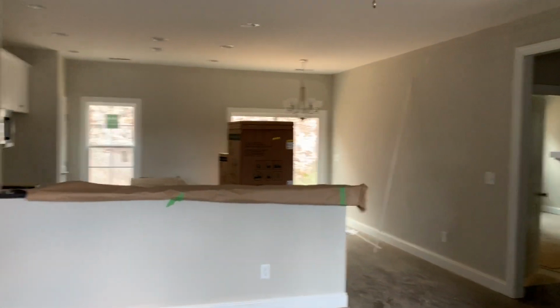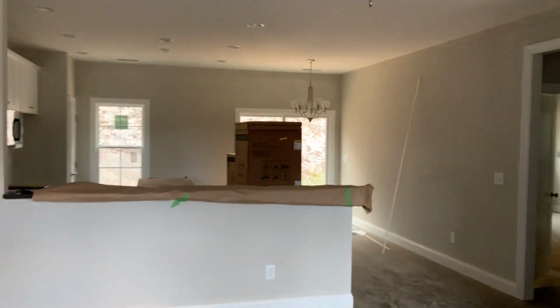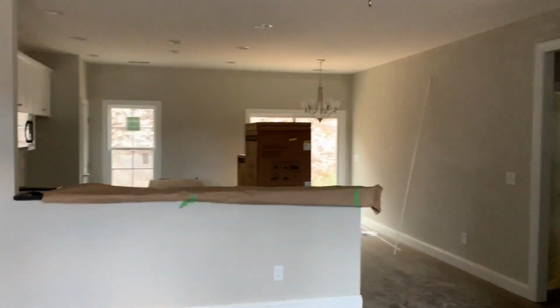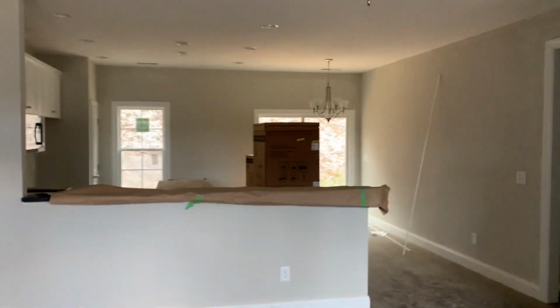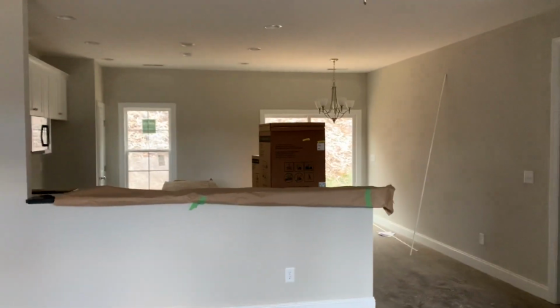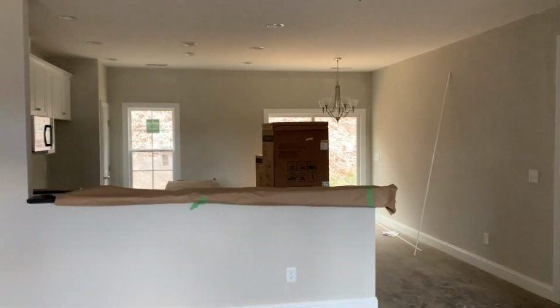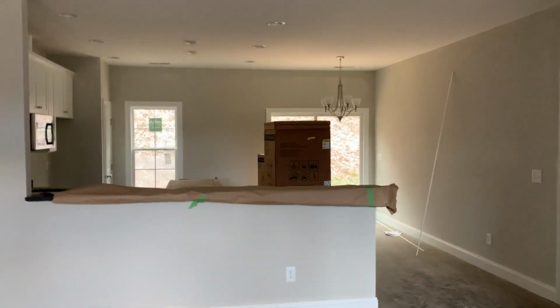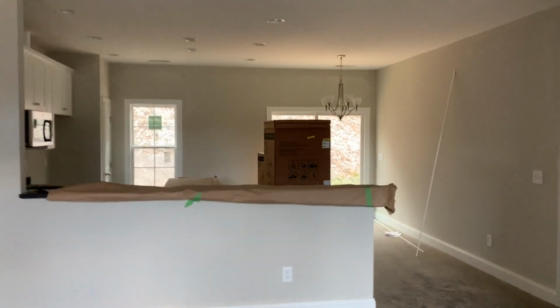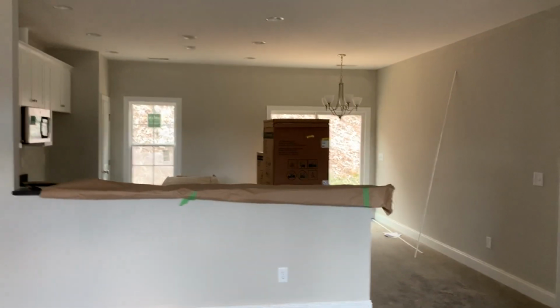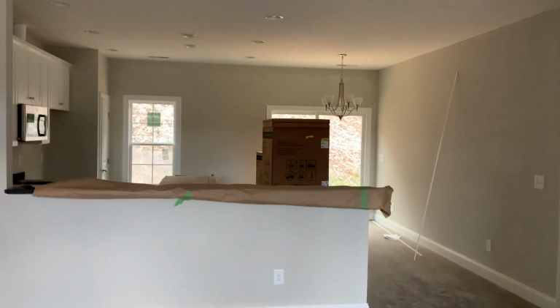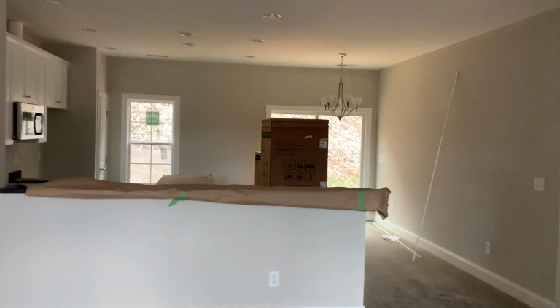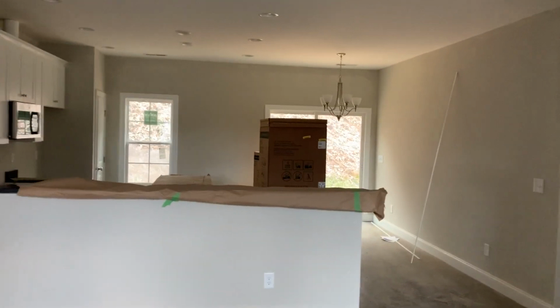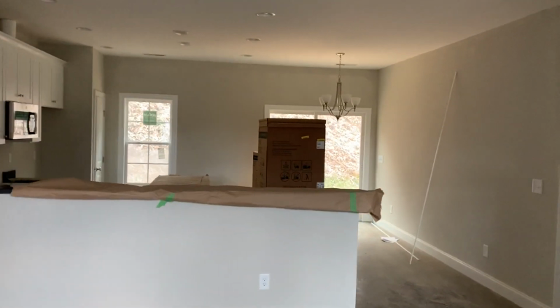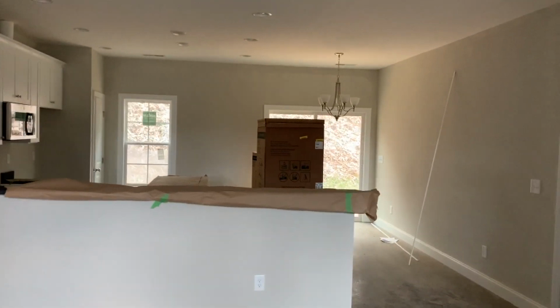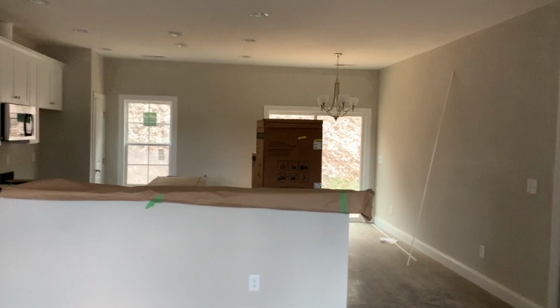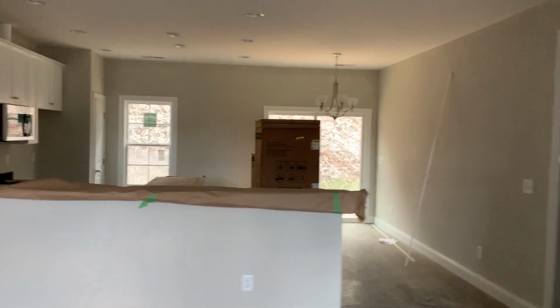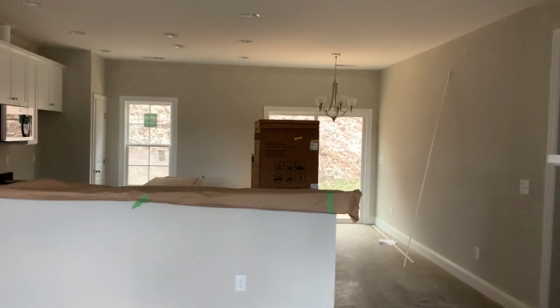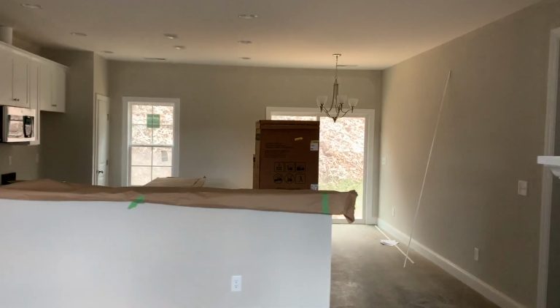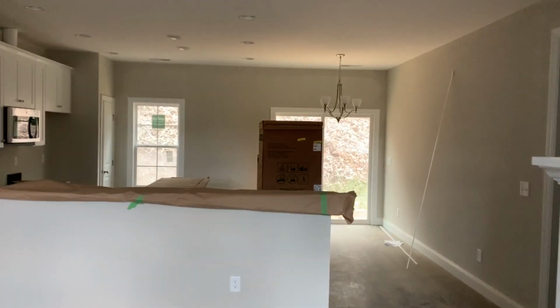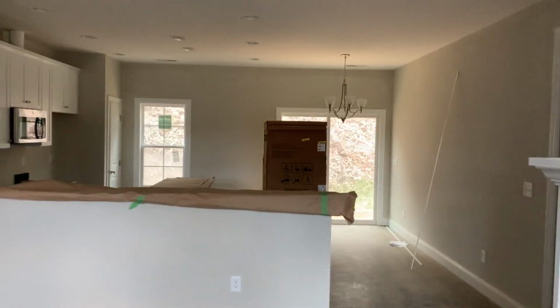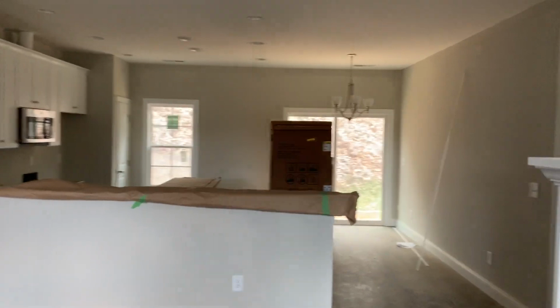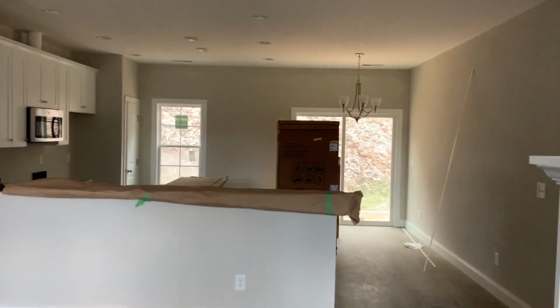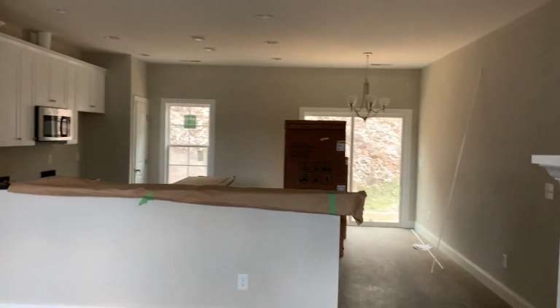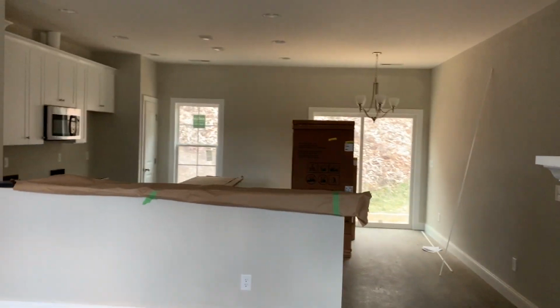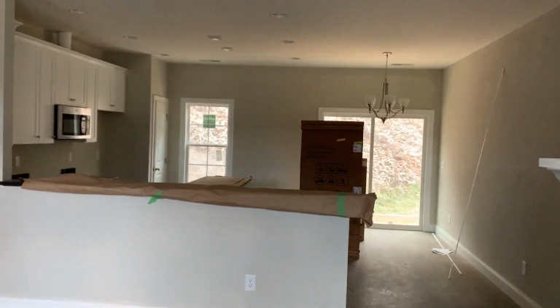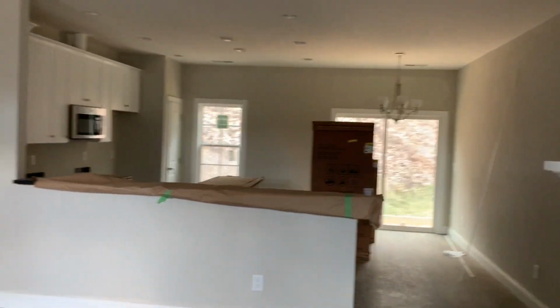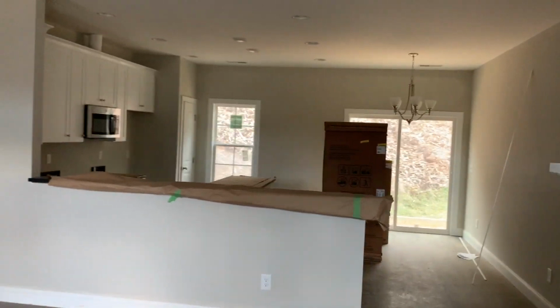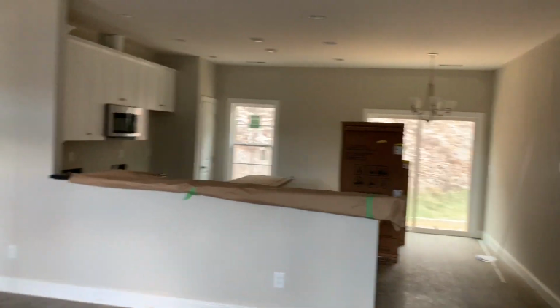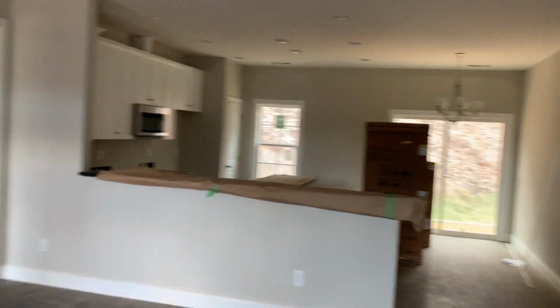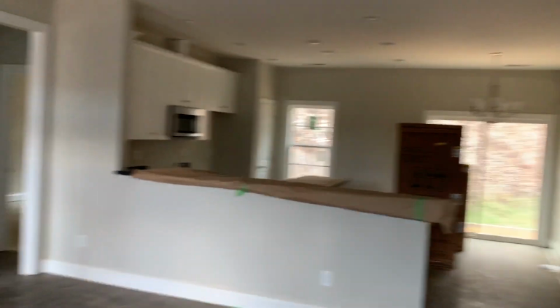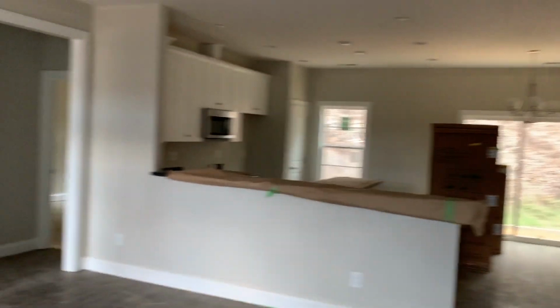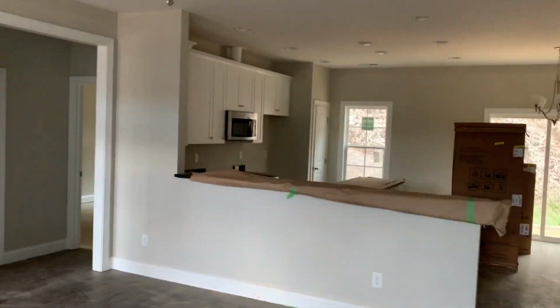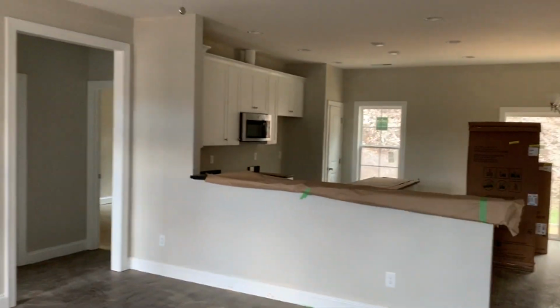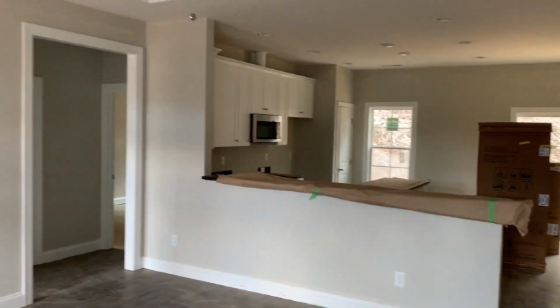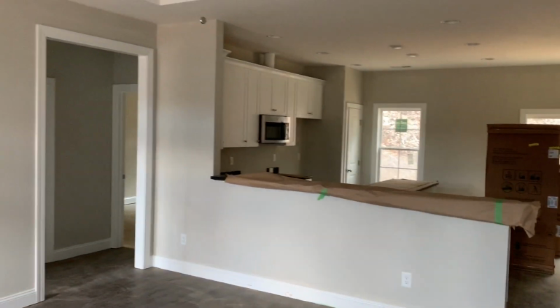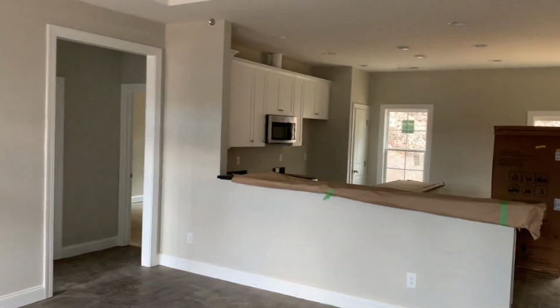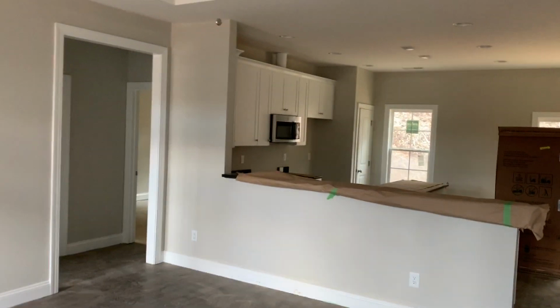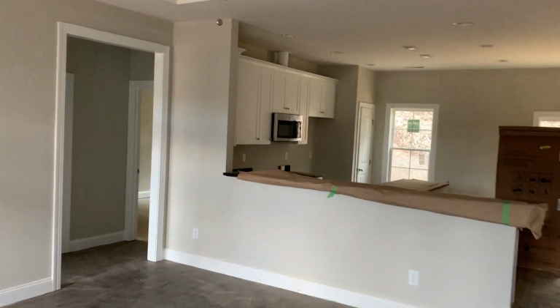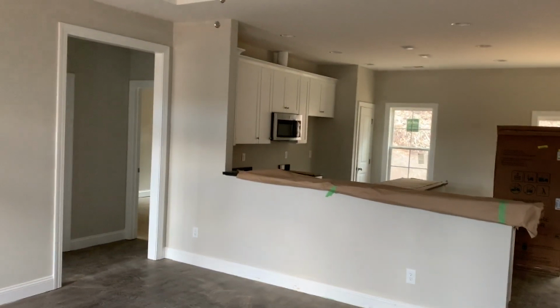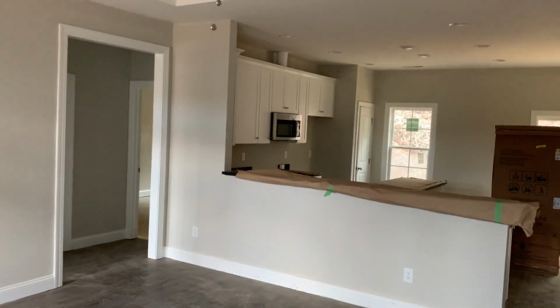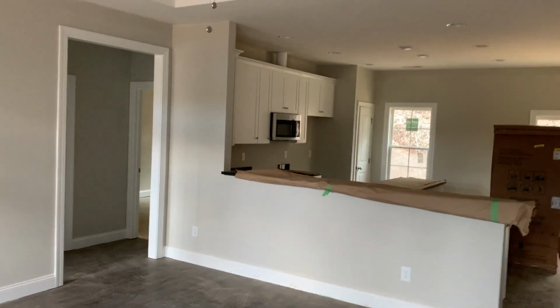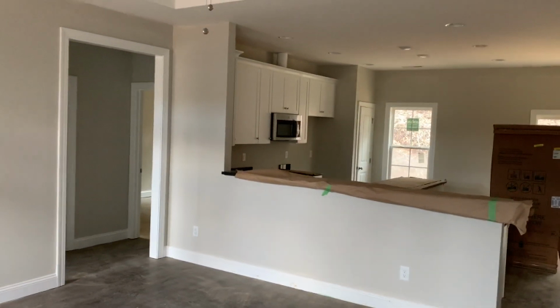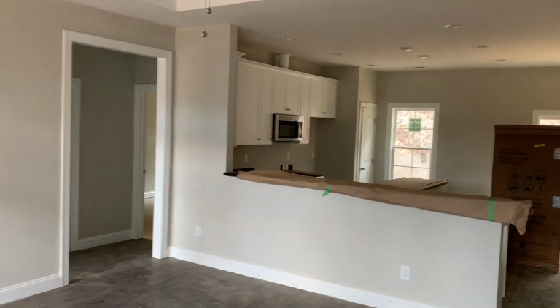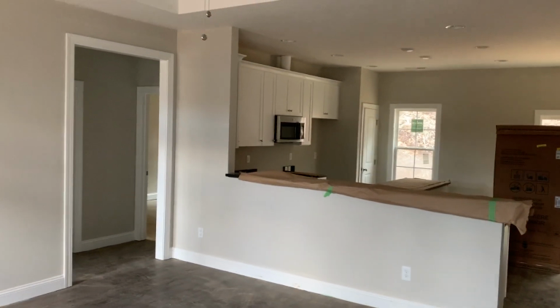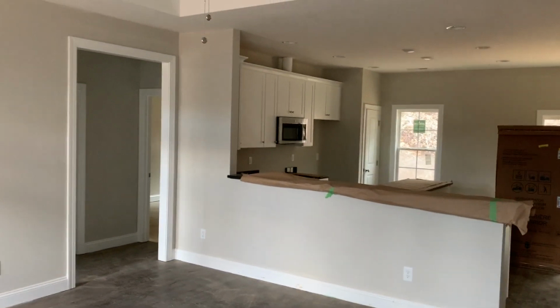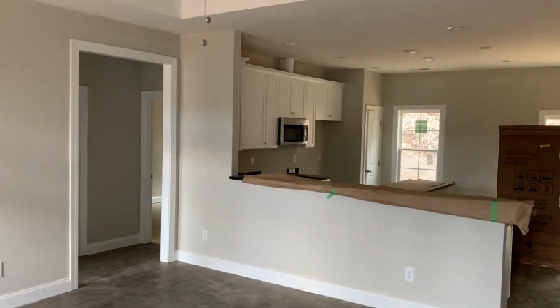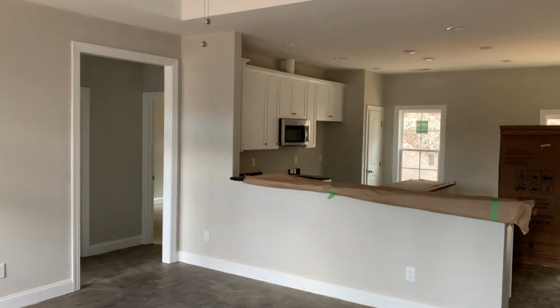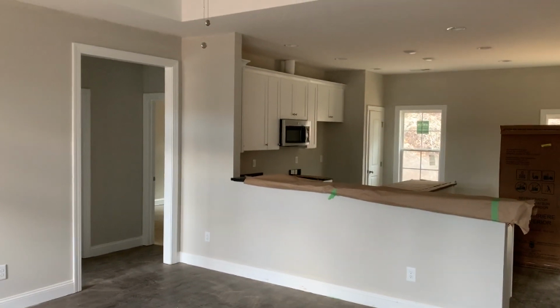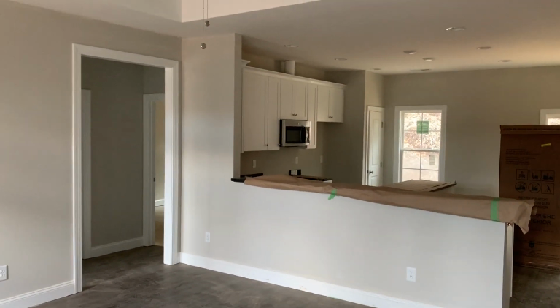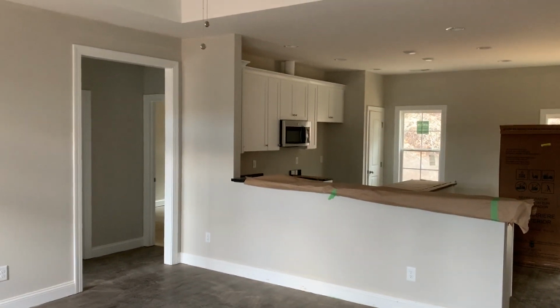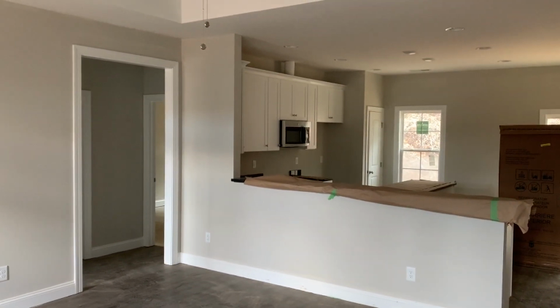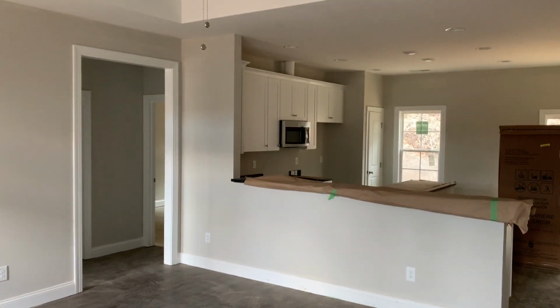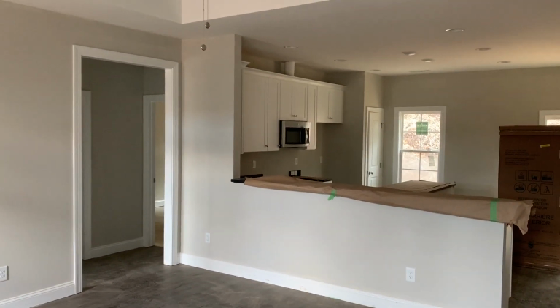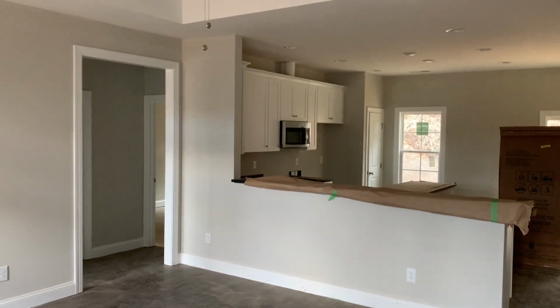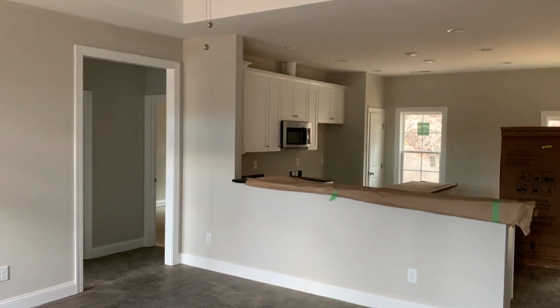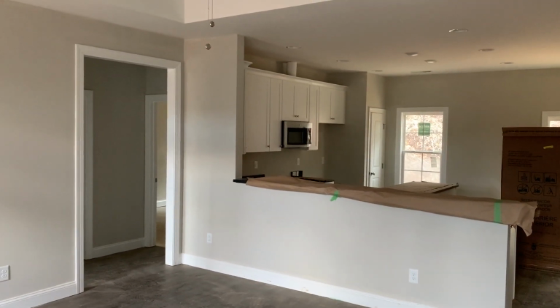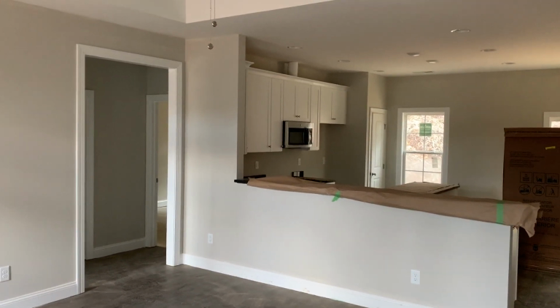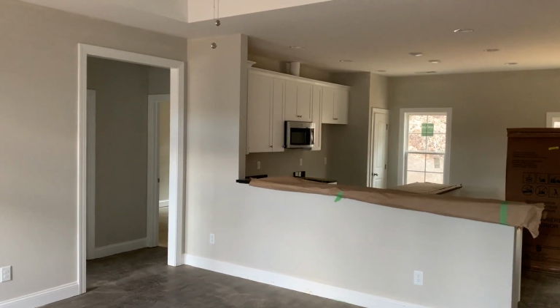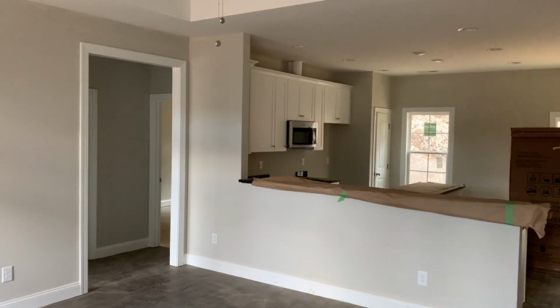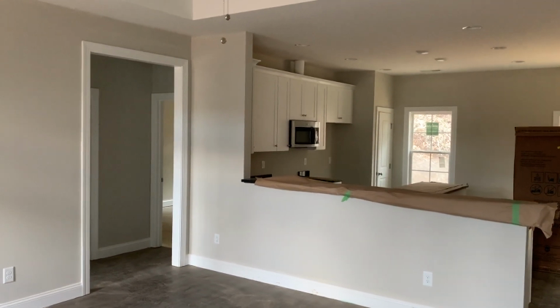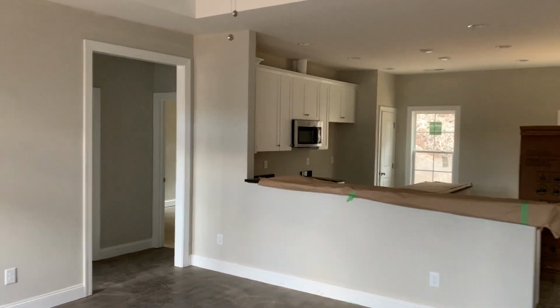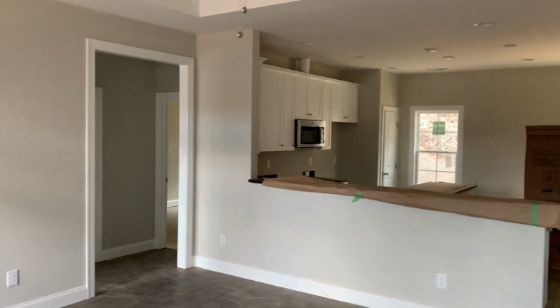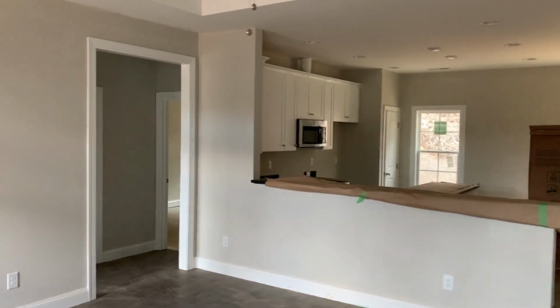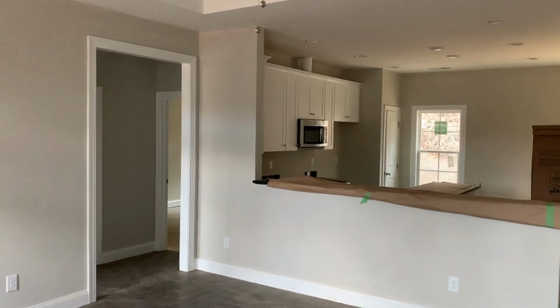I think it's just the nice homey feel, the fireplace, the big kitchen — people just love this plan.